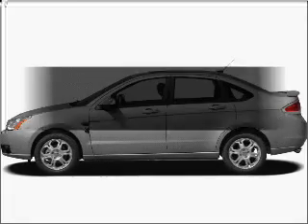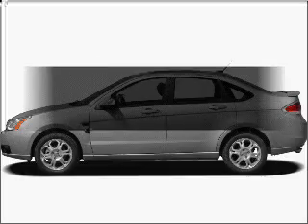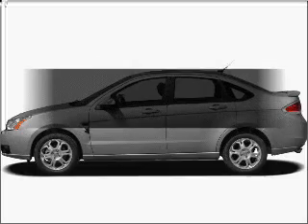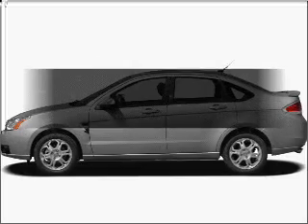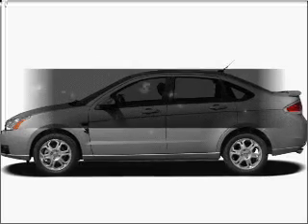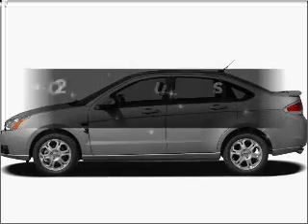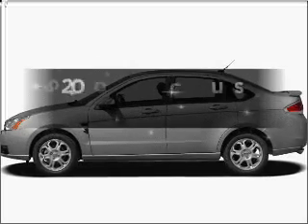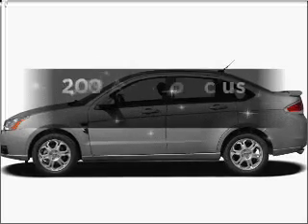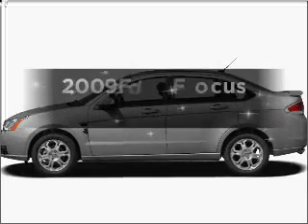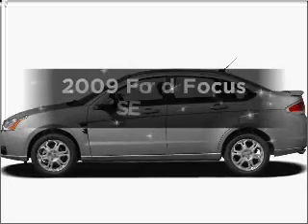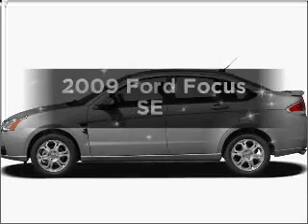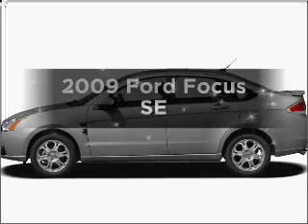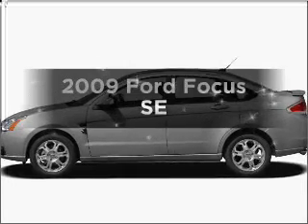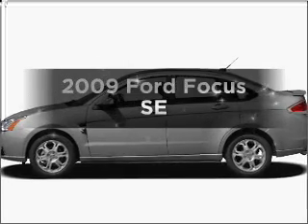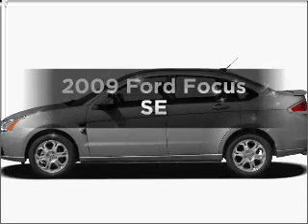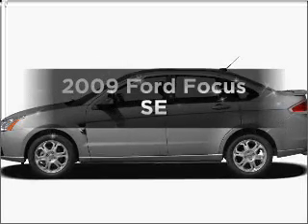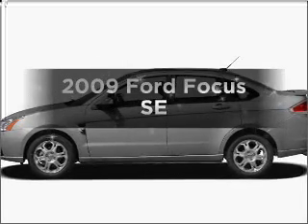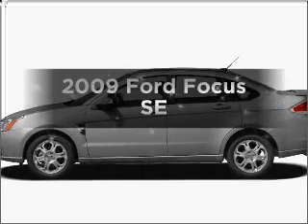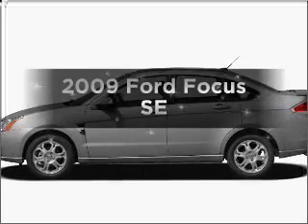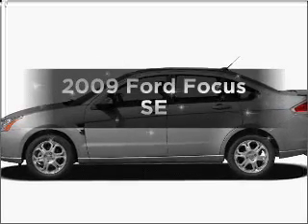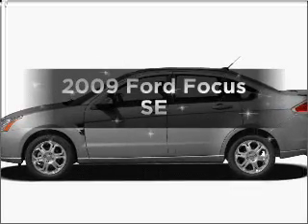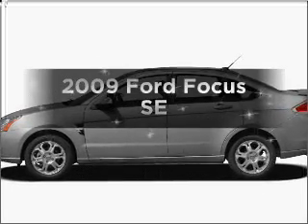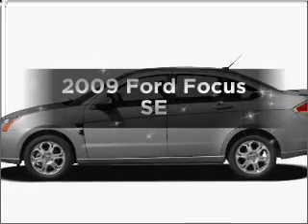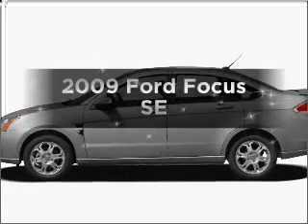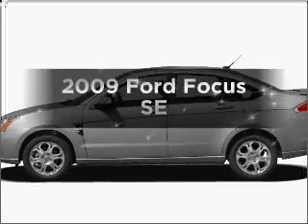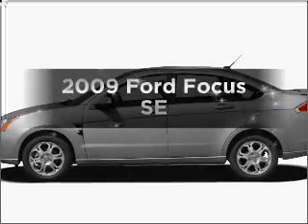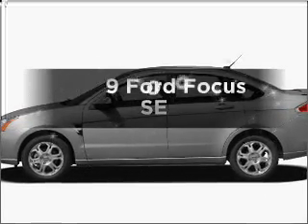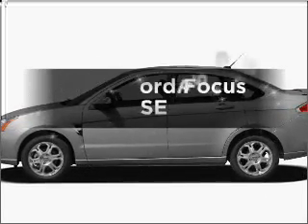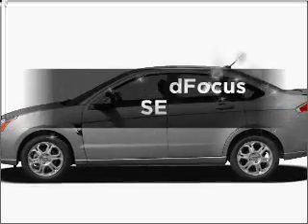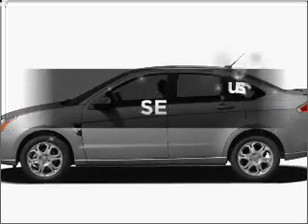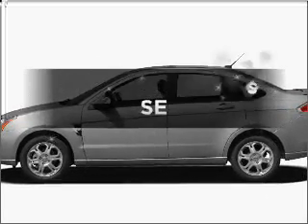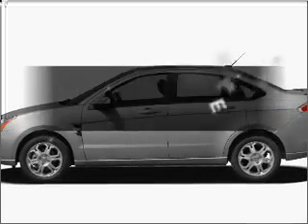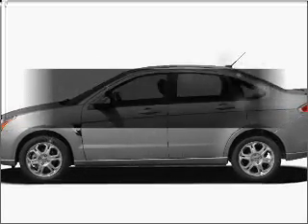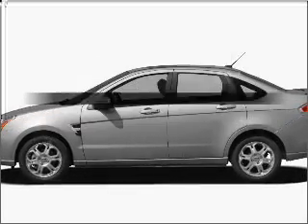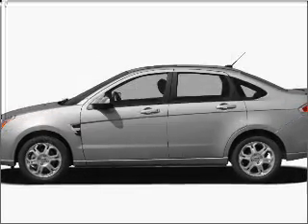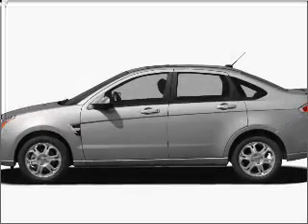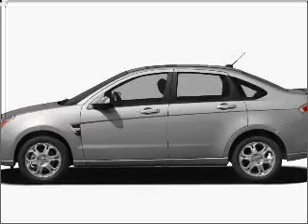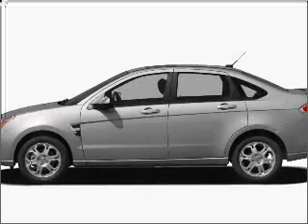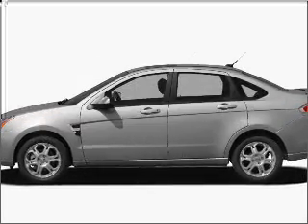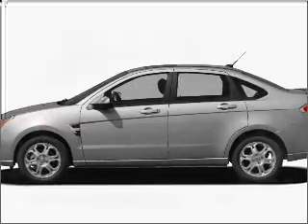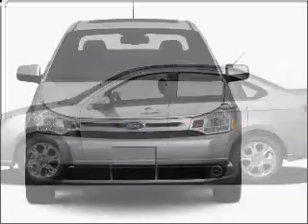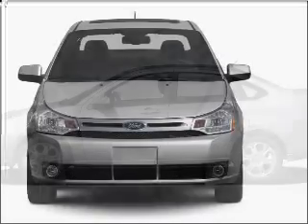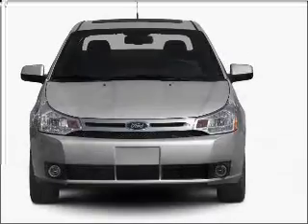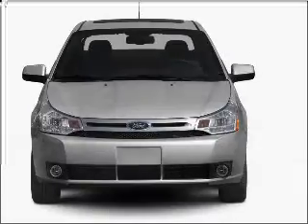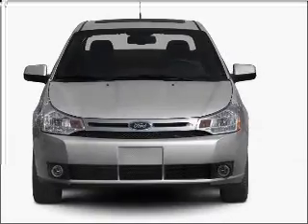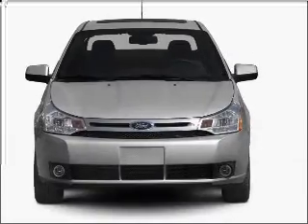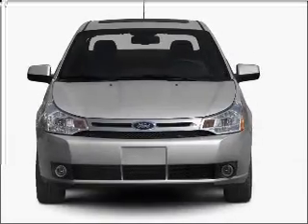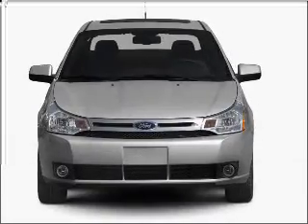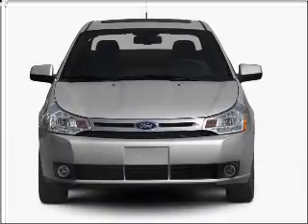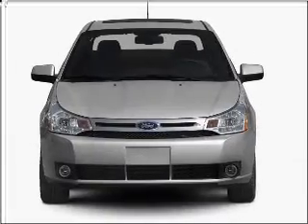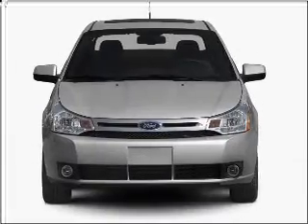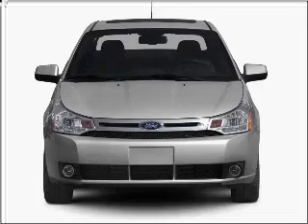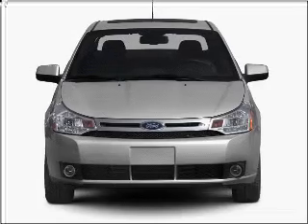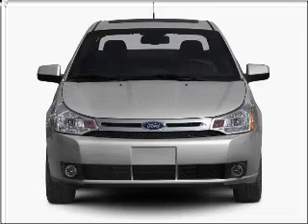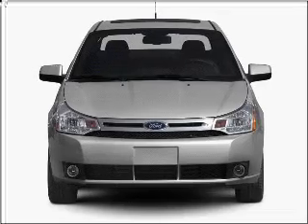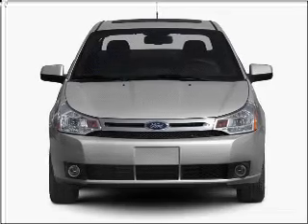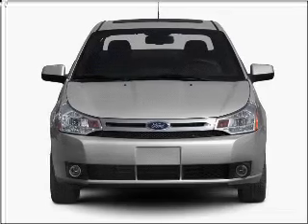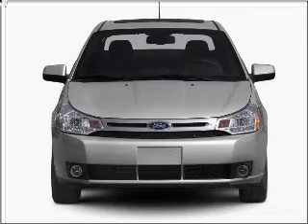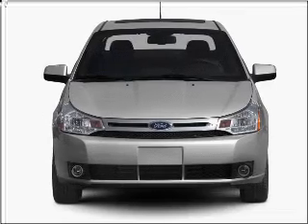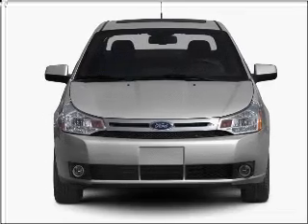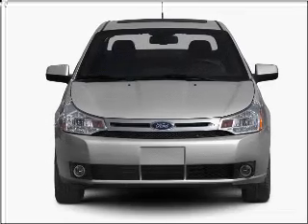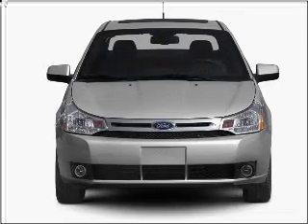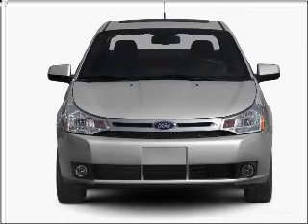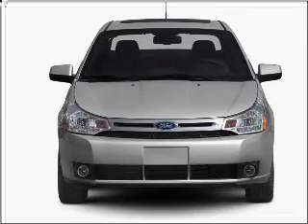Get noticed in this 2009 Ford Focus. If you're looking for a first-rate auto, this one could be yours today.